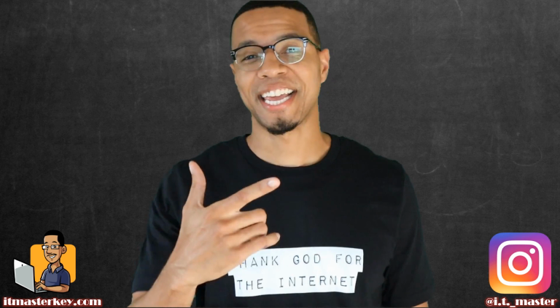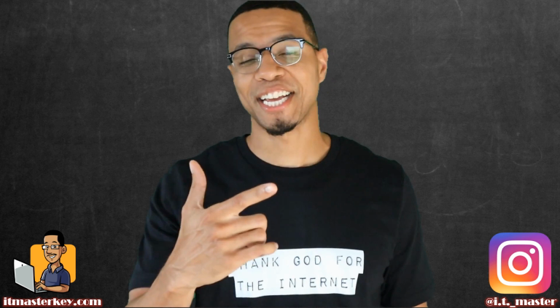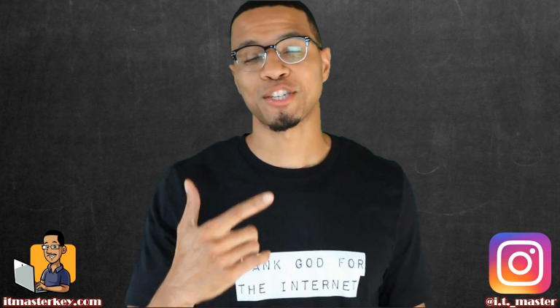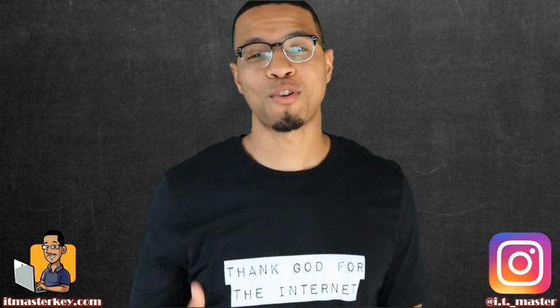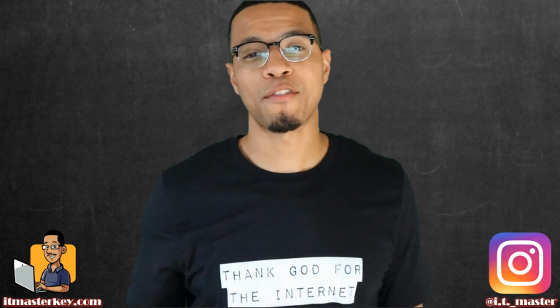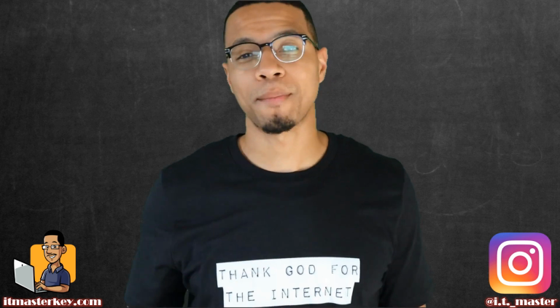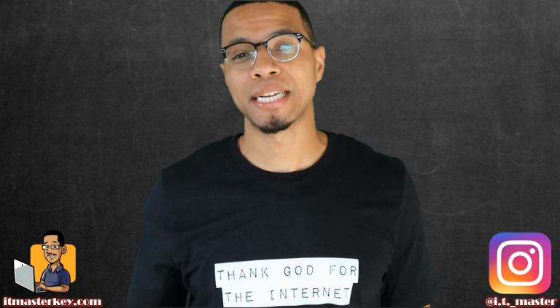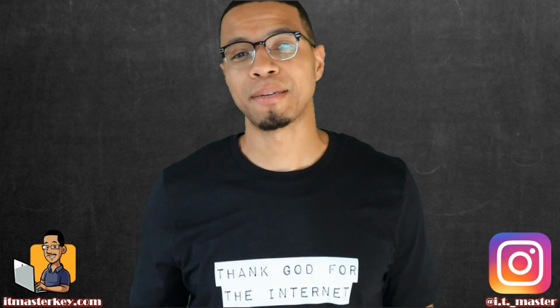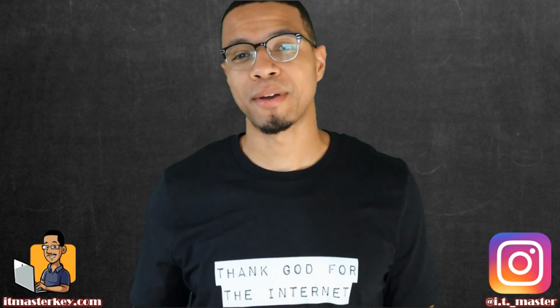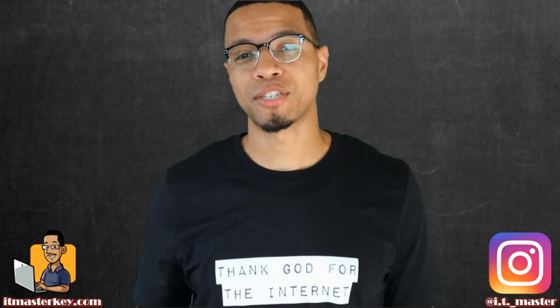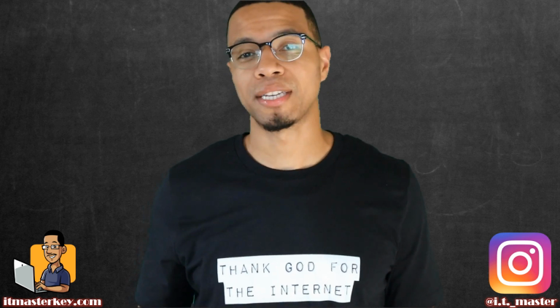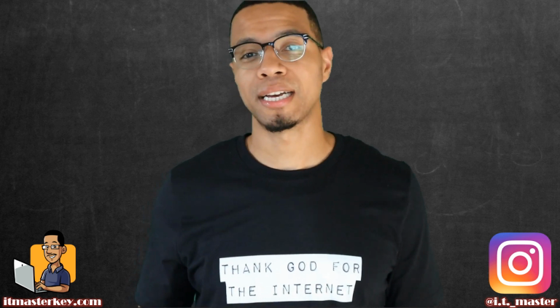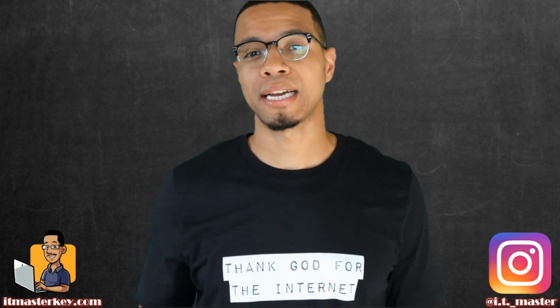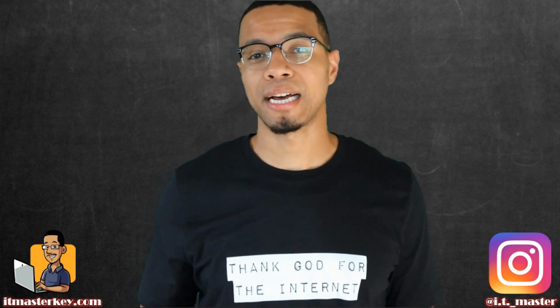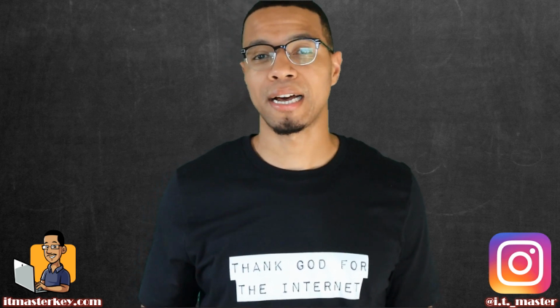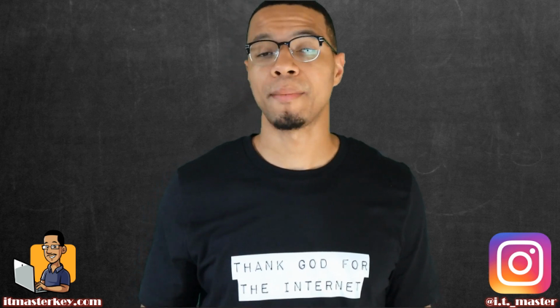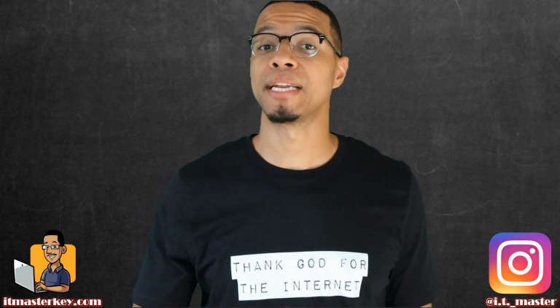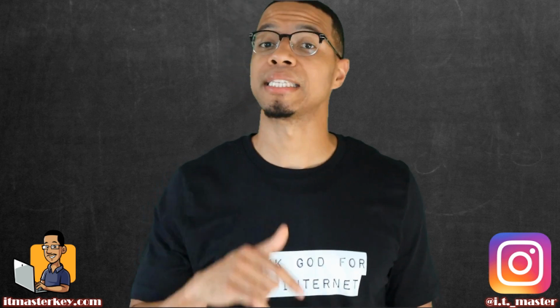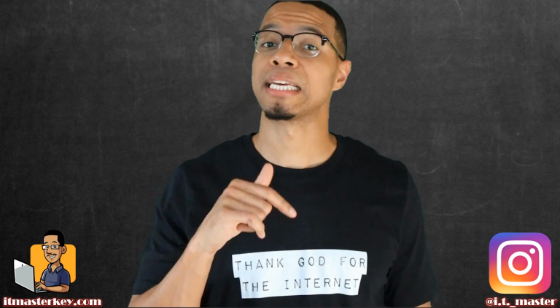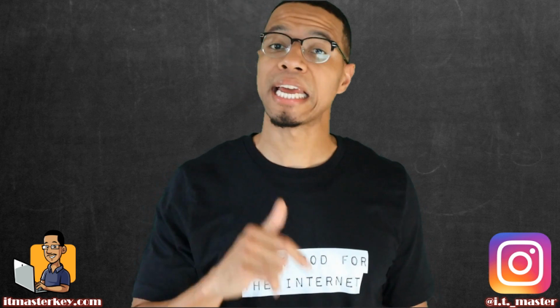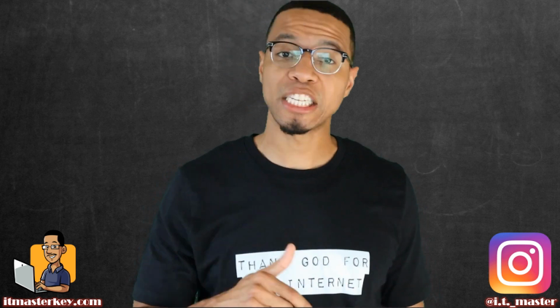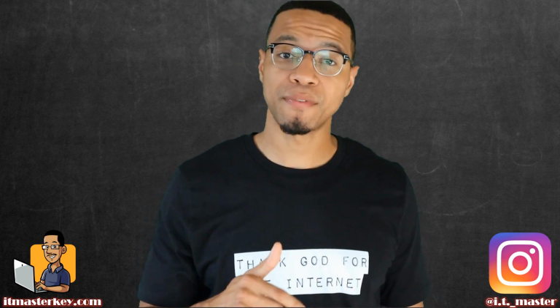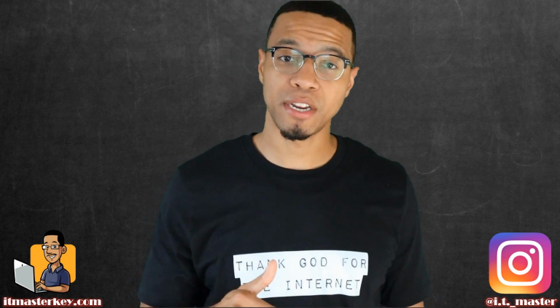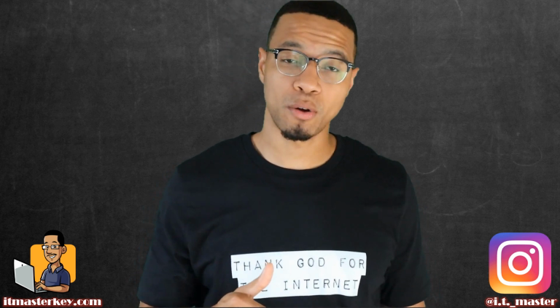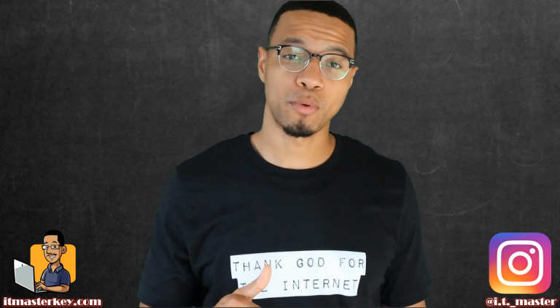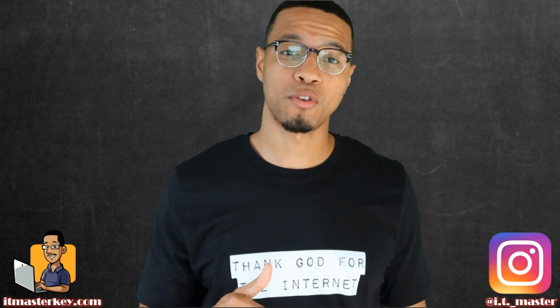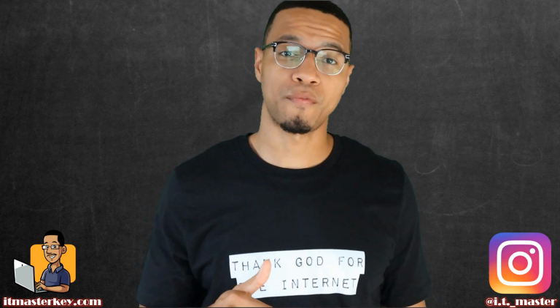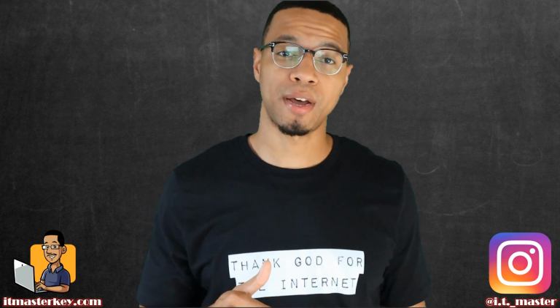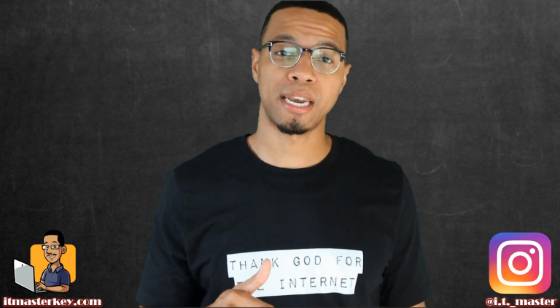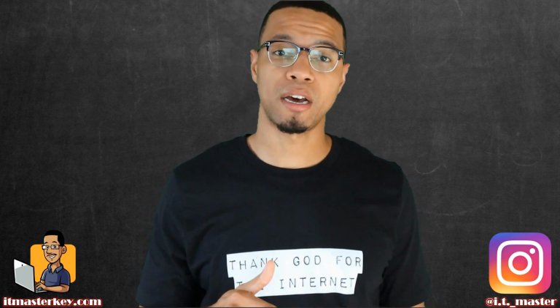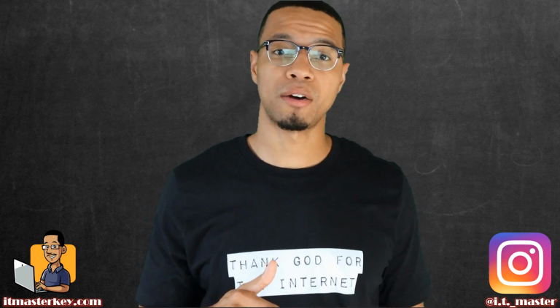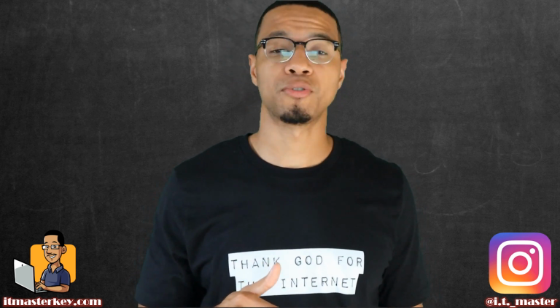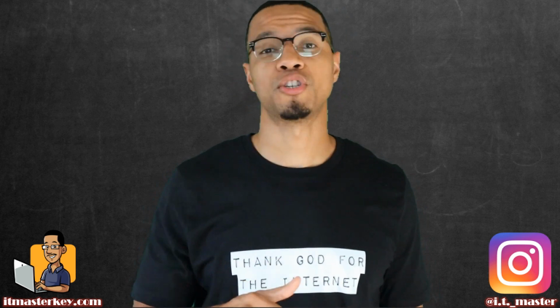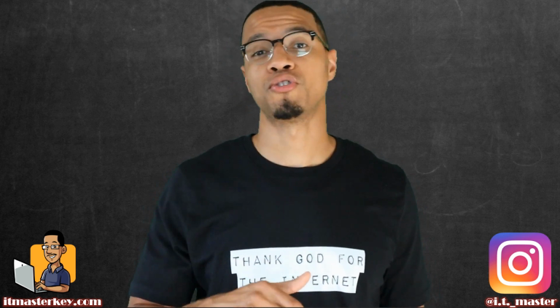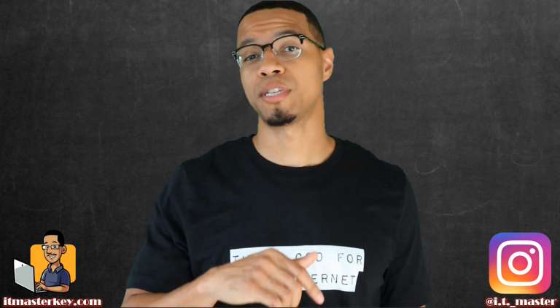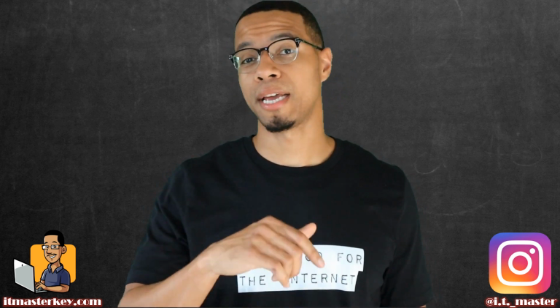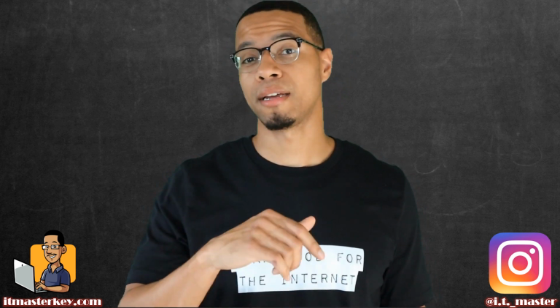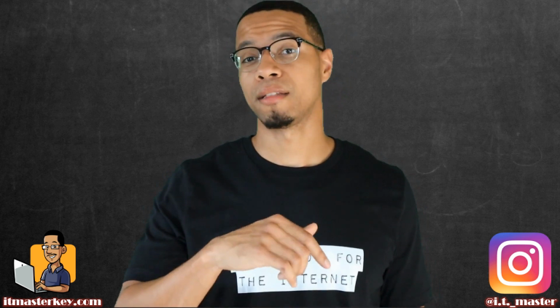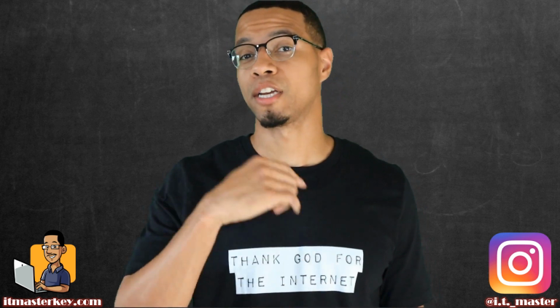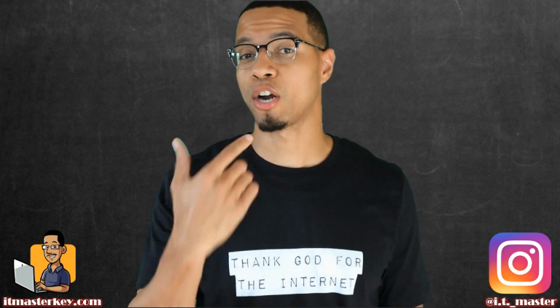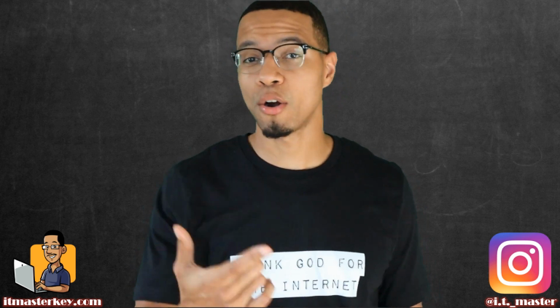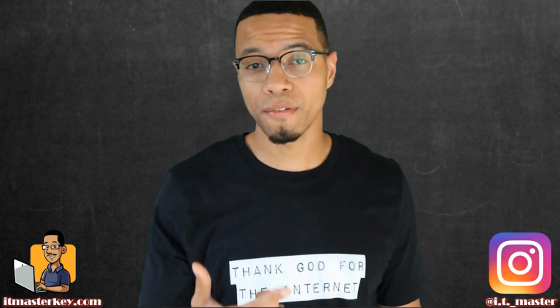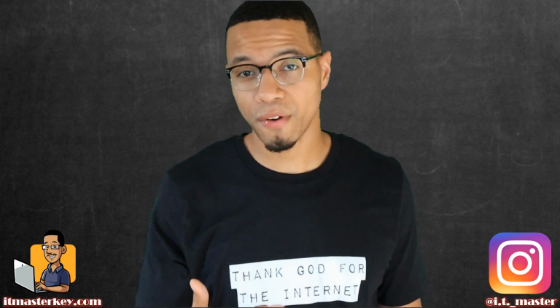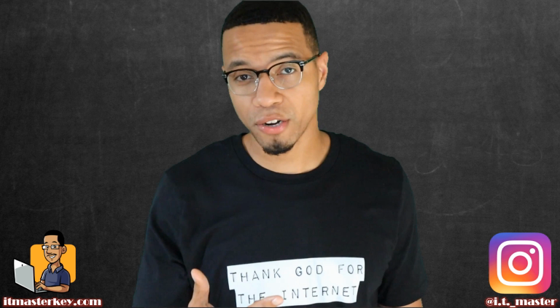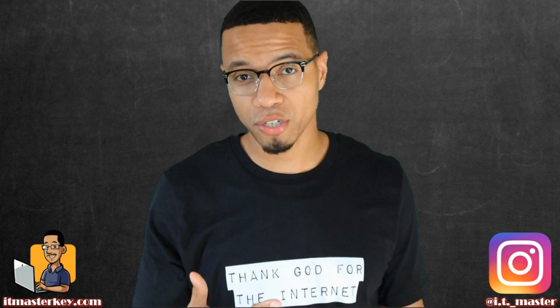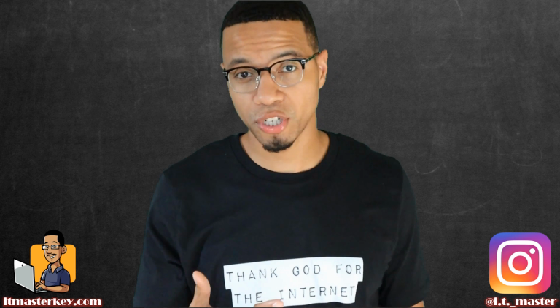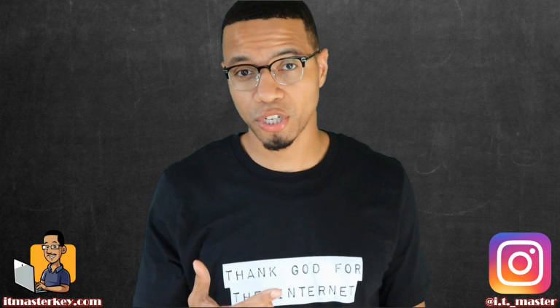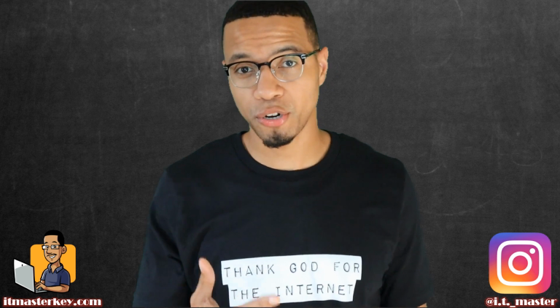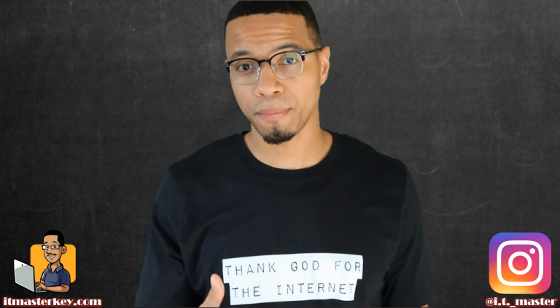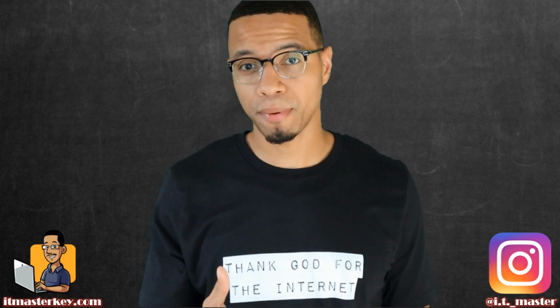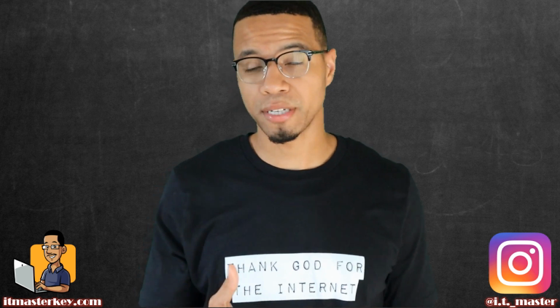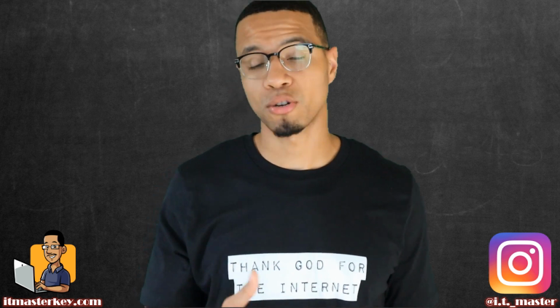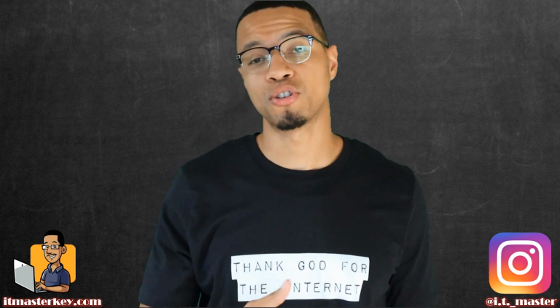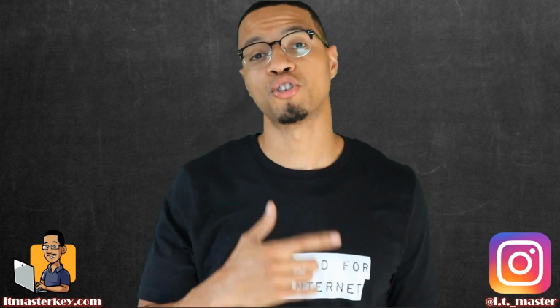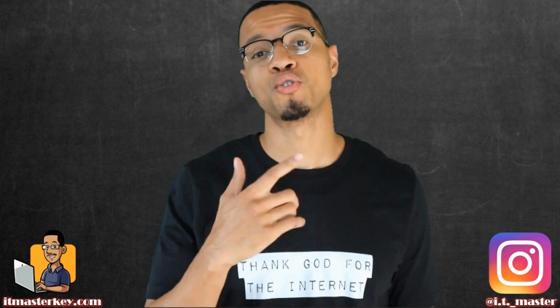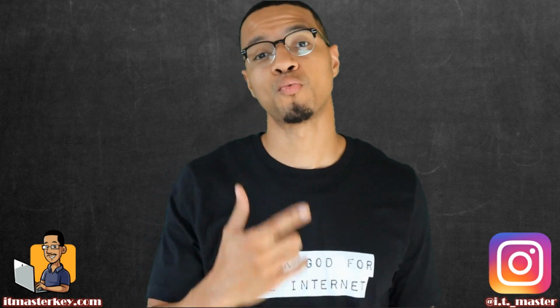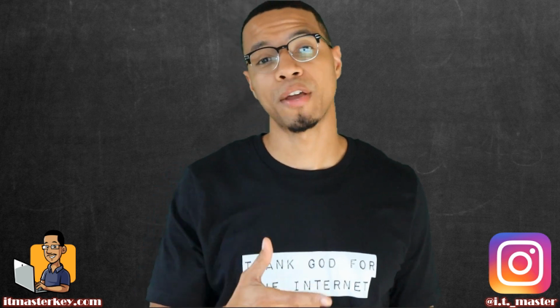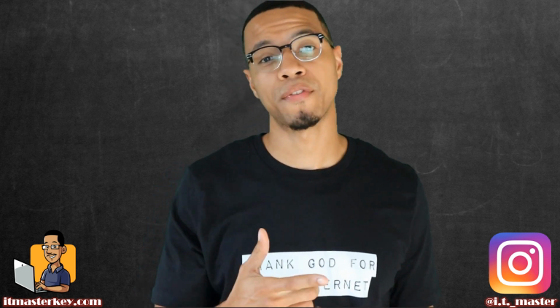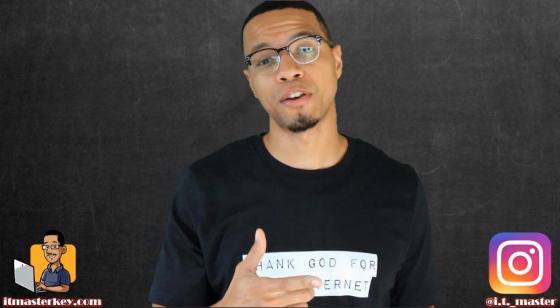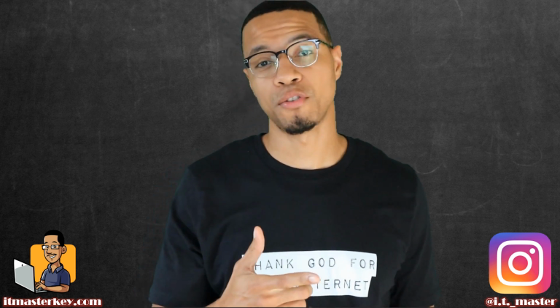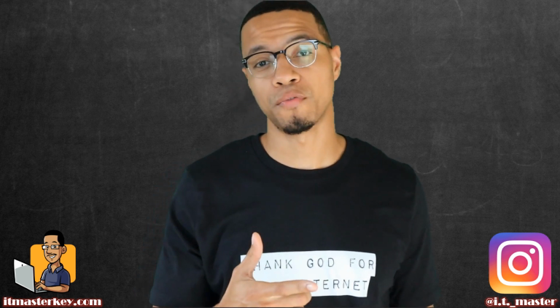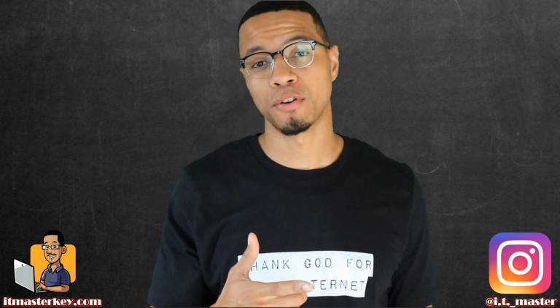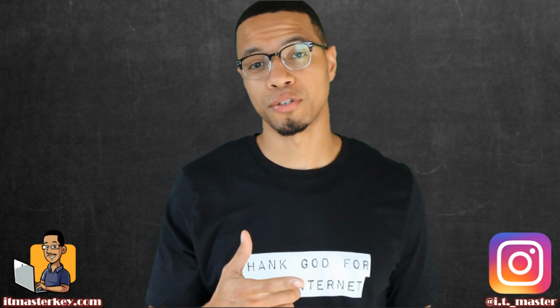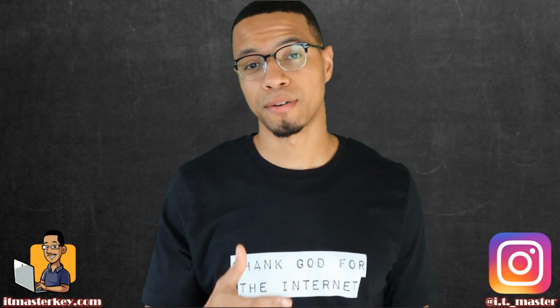Hey gang, it's Rob from ITMatchesKey.com and in today's video we're going to find out: should you take the current version of Security Plus, or should you wait for the new version?